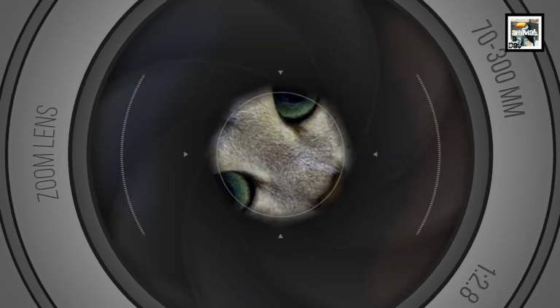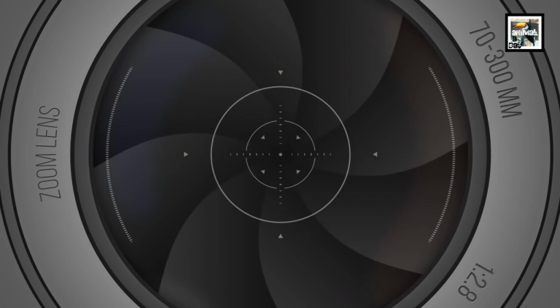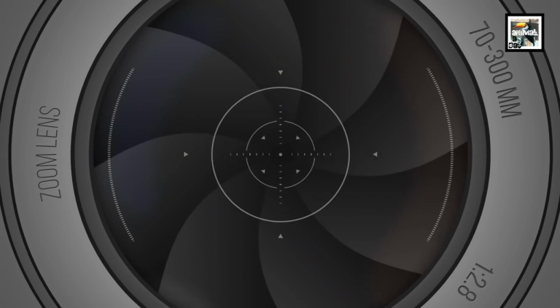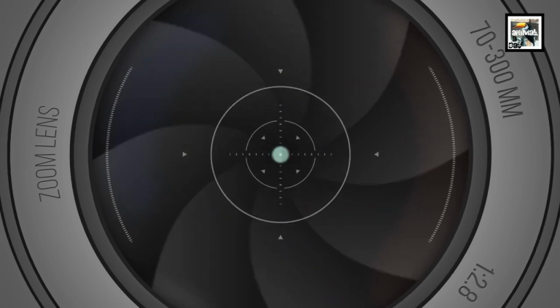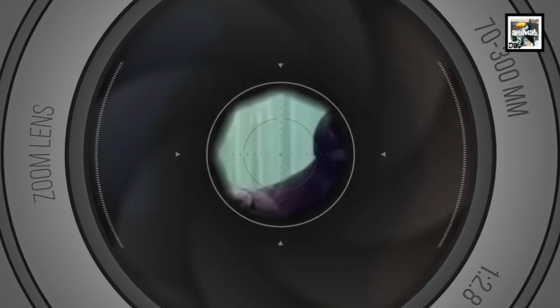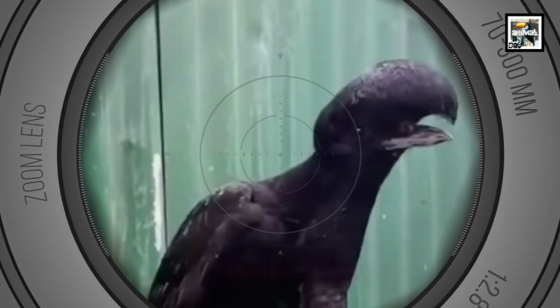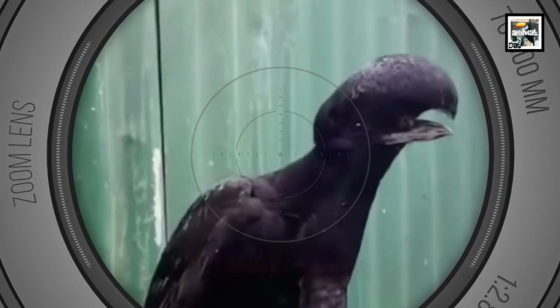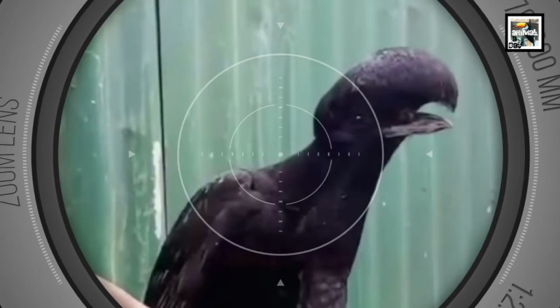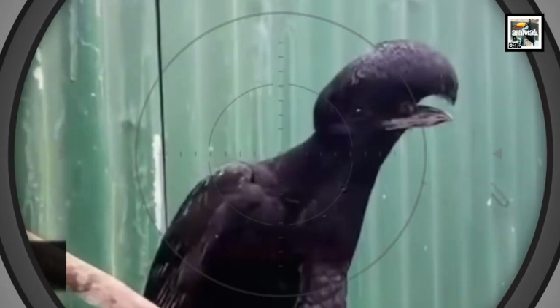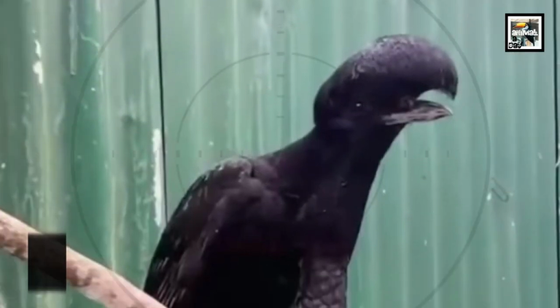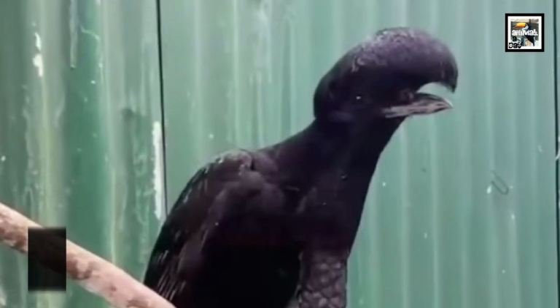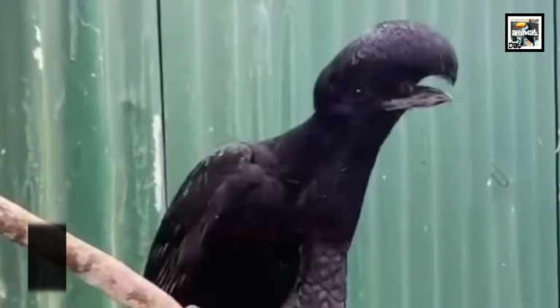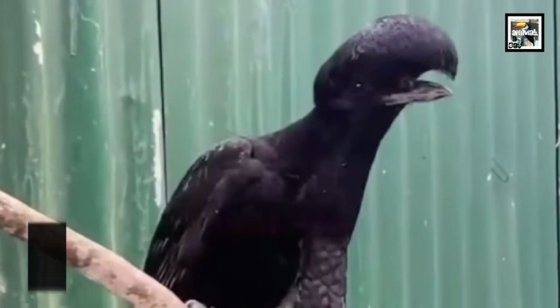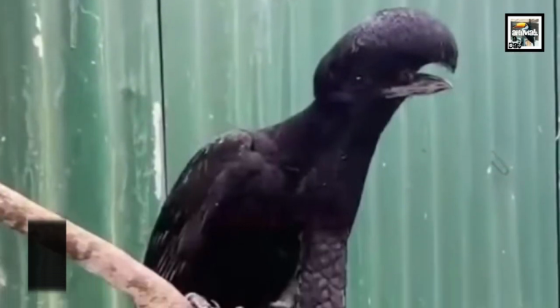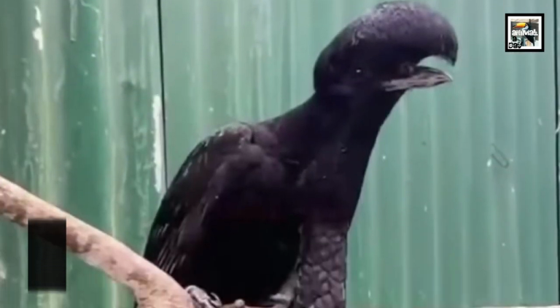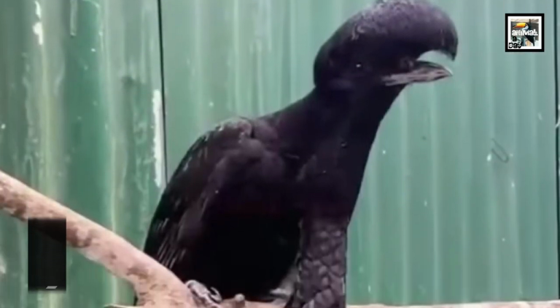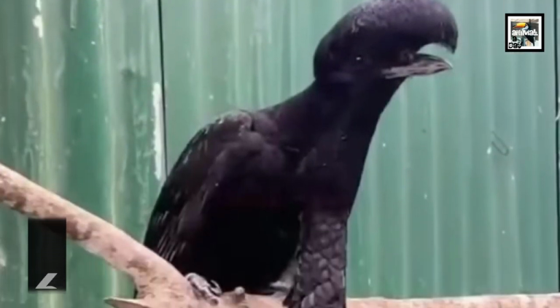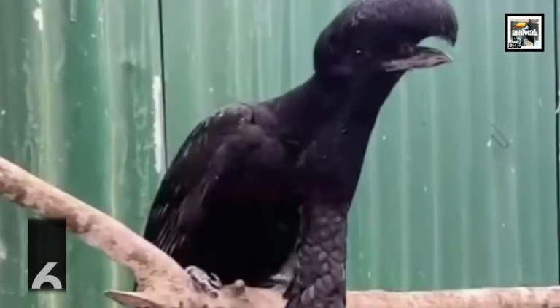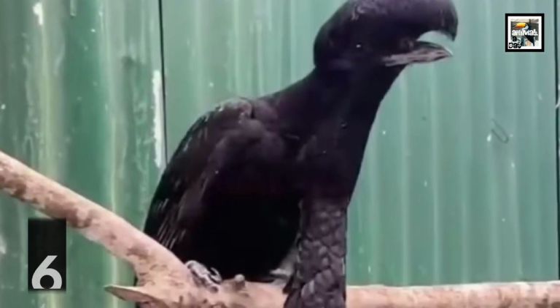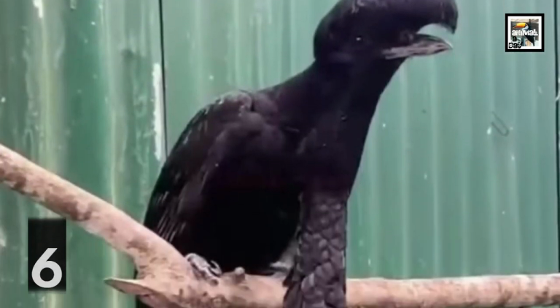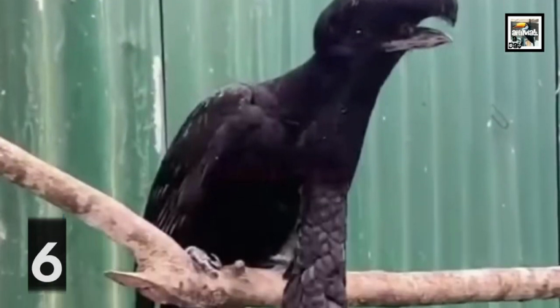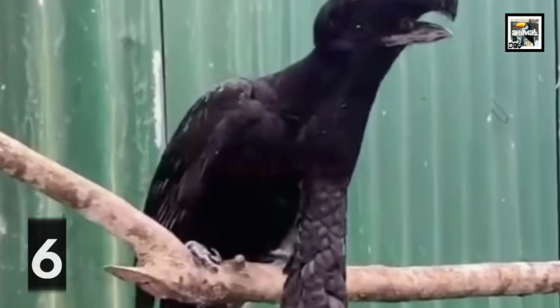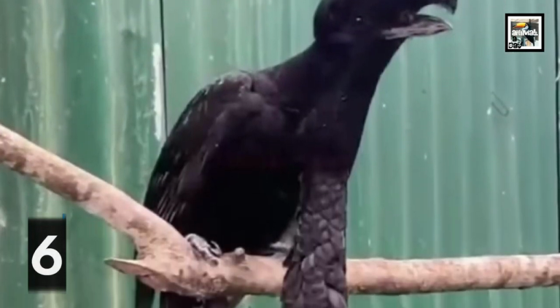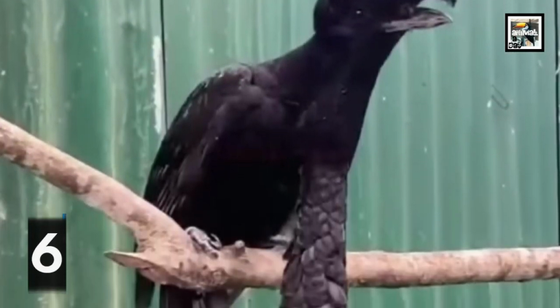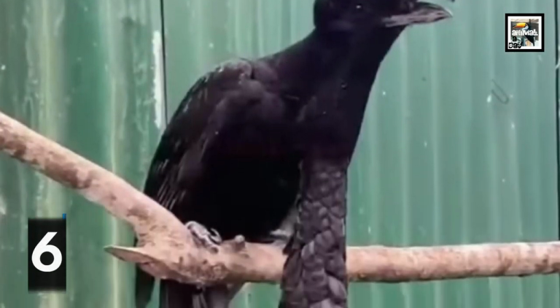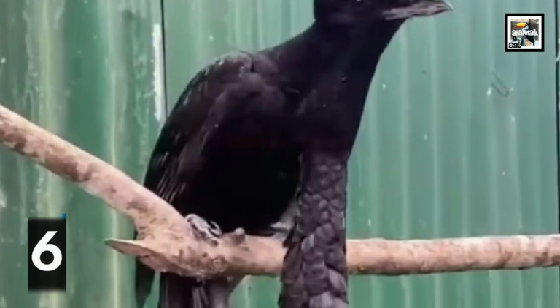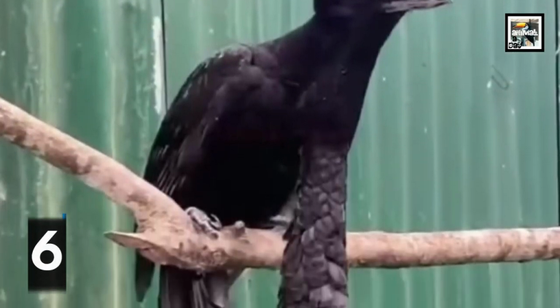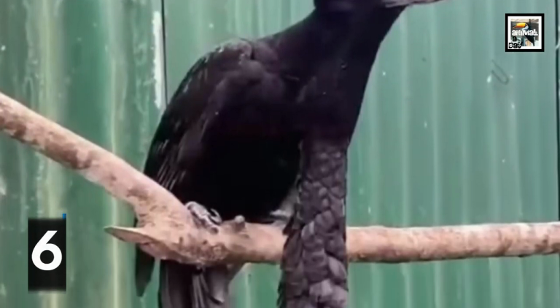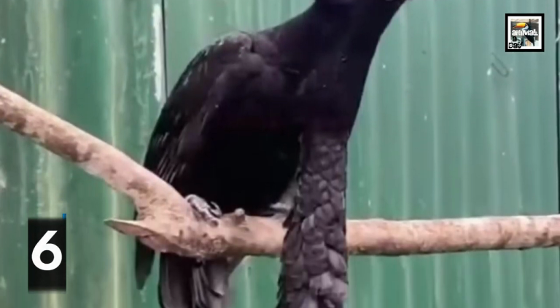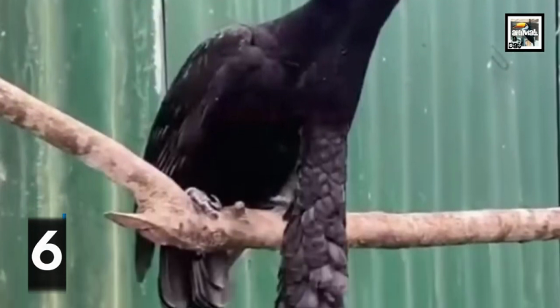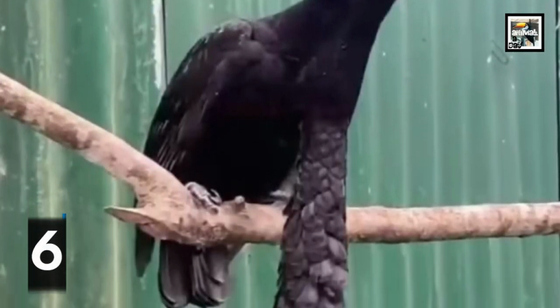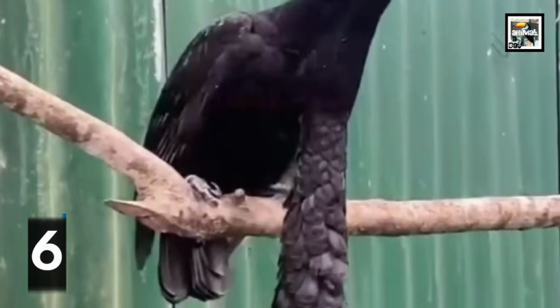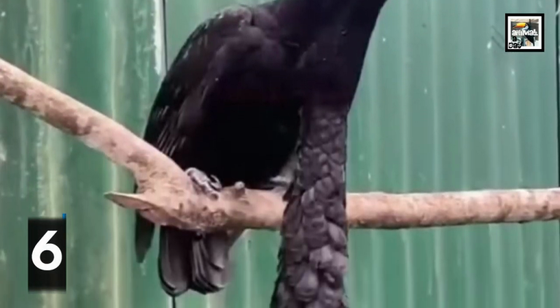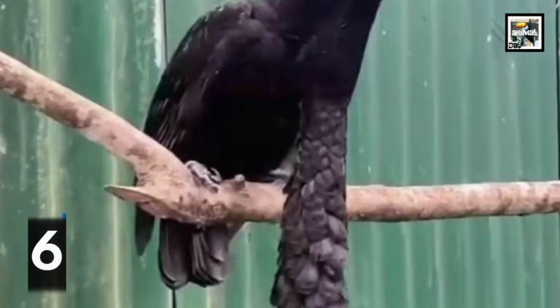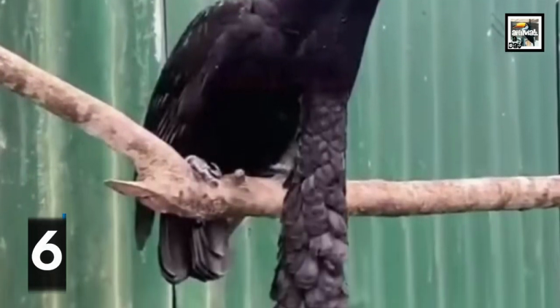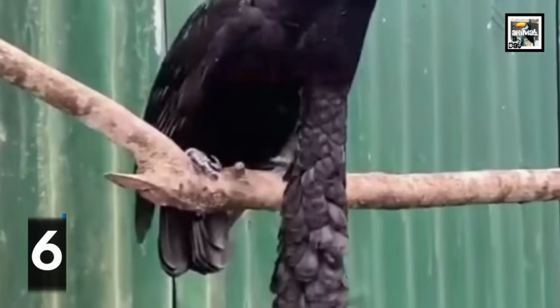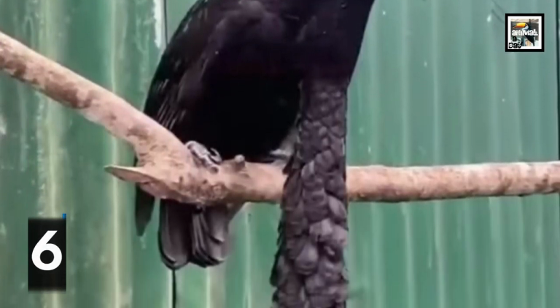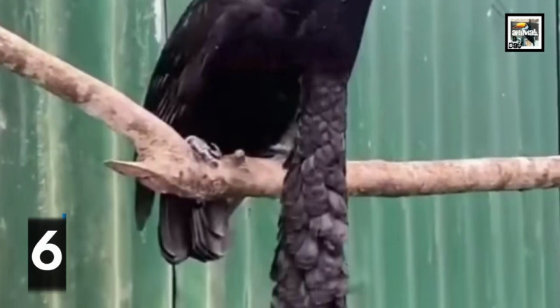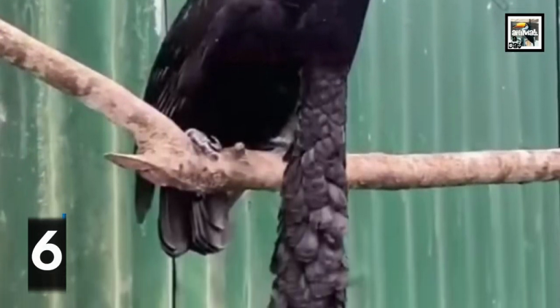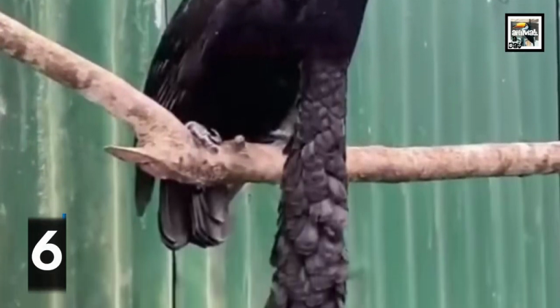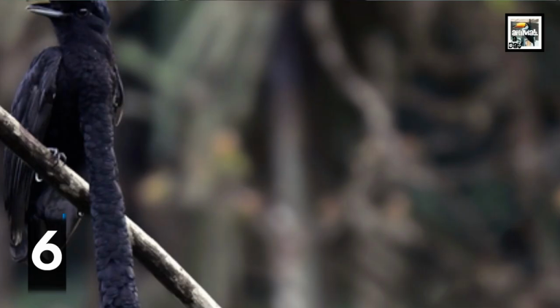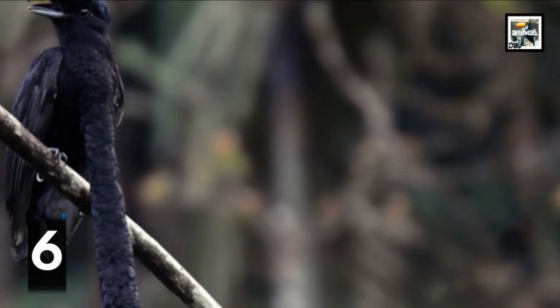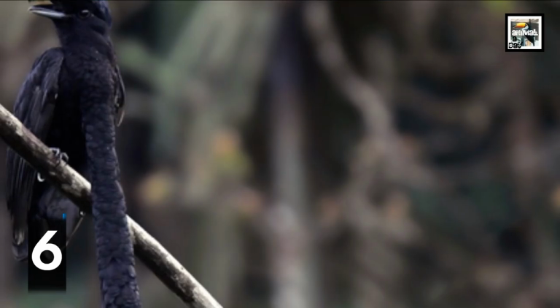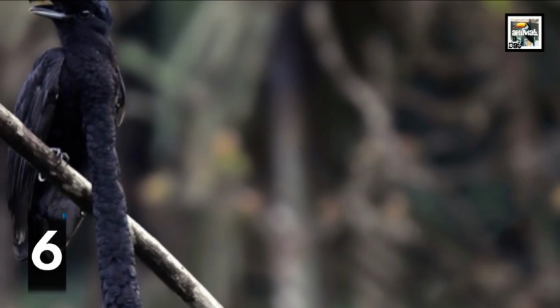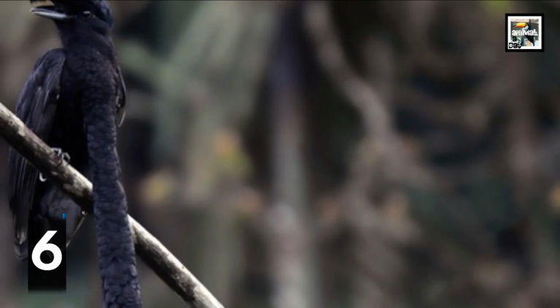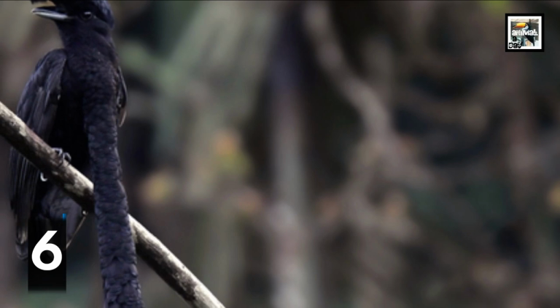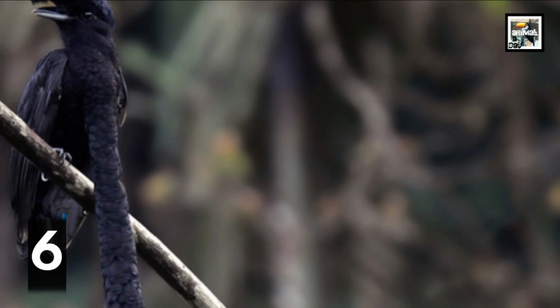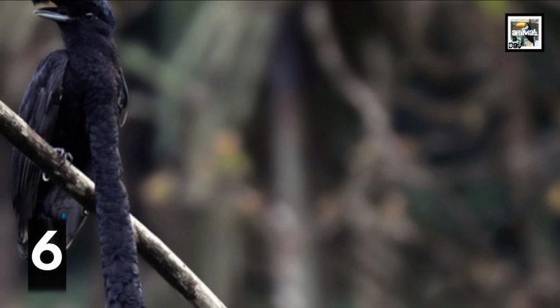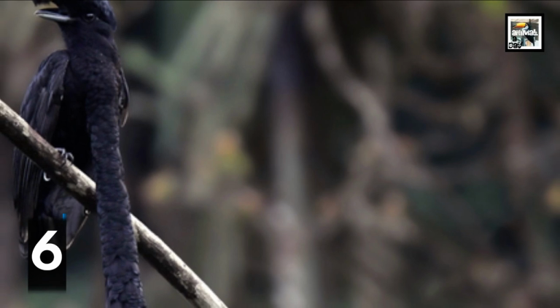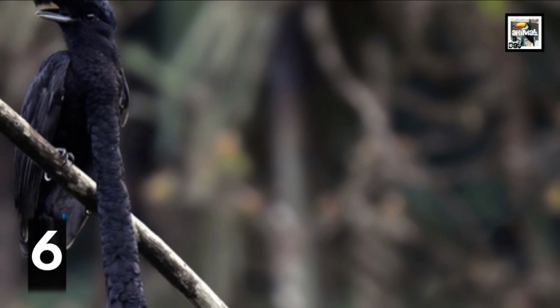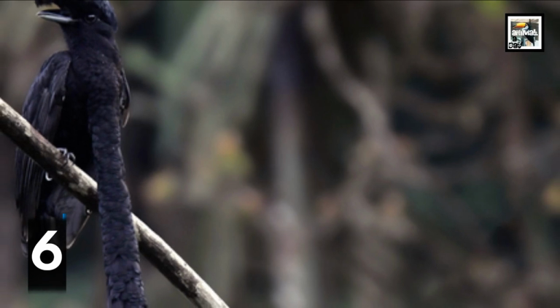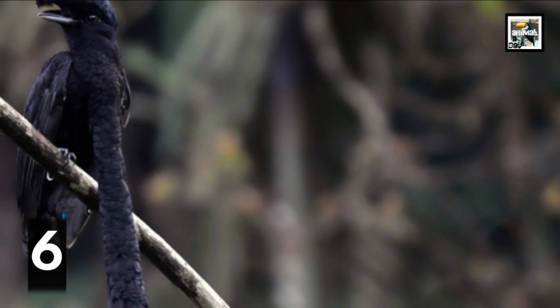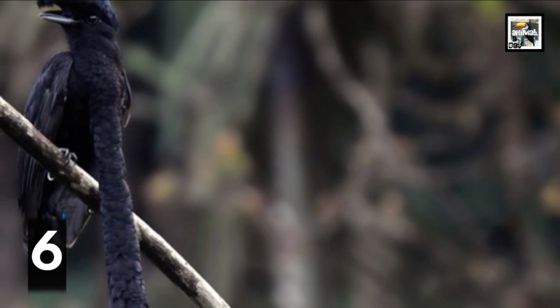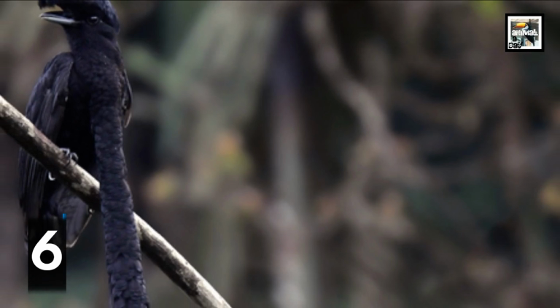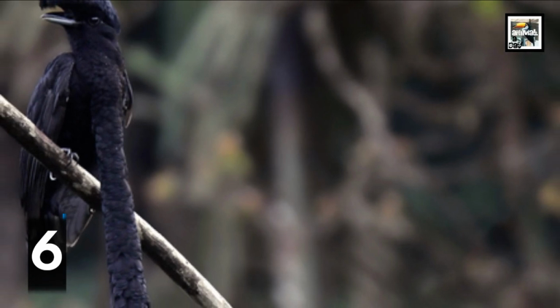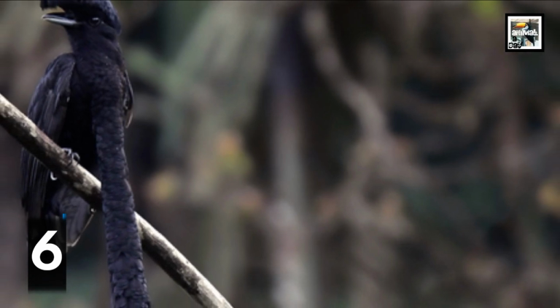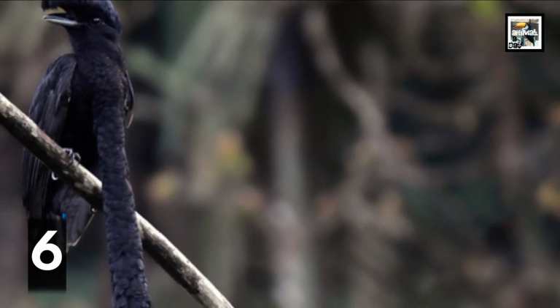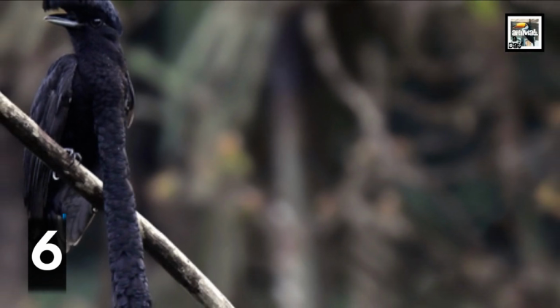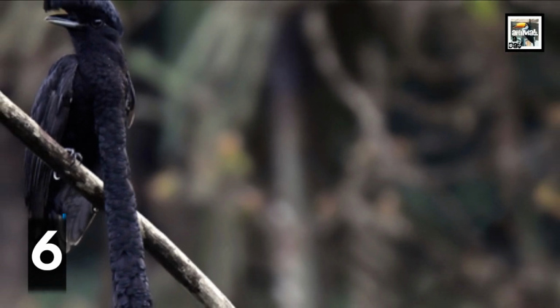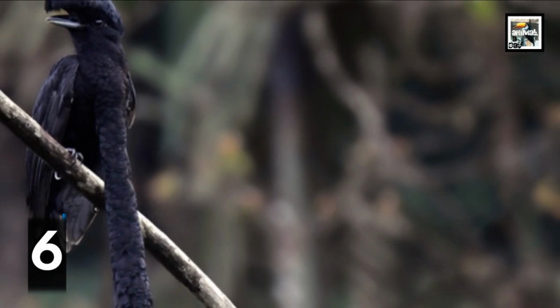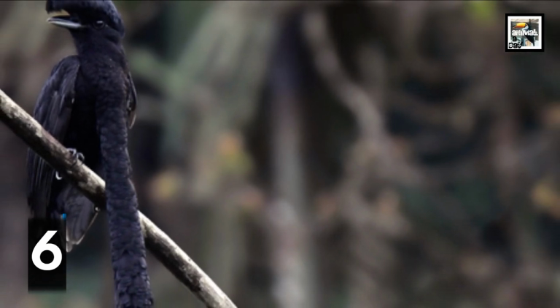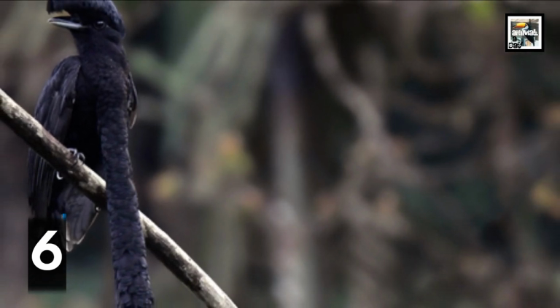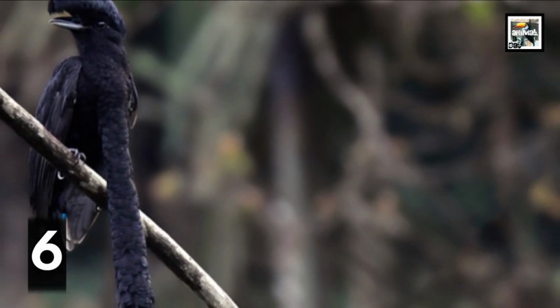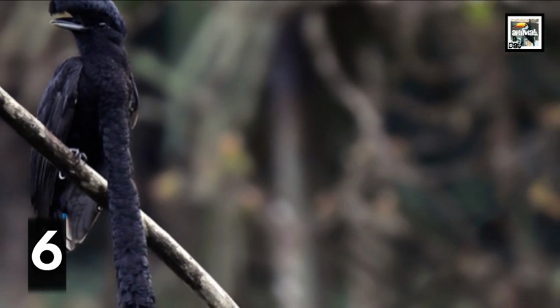Also known as the catfish umbrella bird, umbrella birds have long cylindrical tubes hanging from their necks that males inflate to help them make deep booming mating calls.